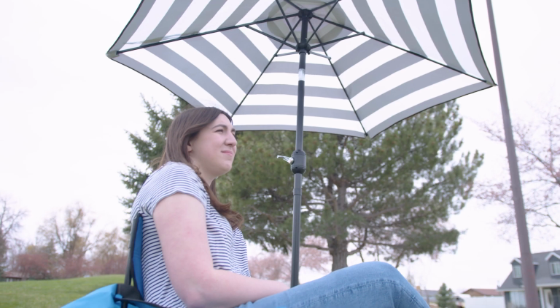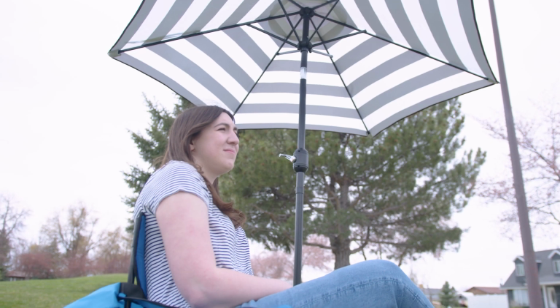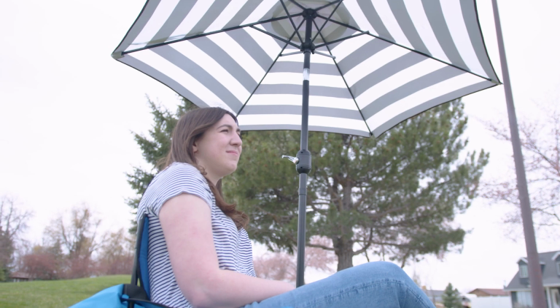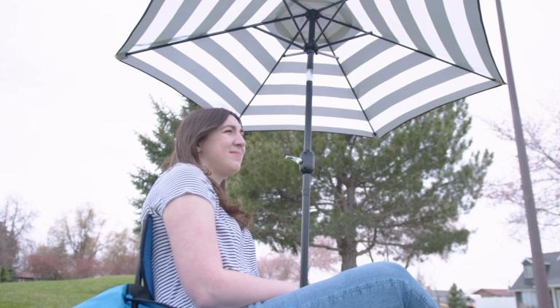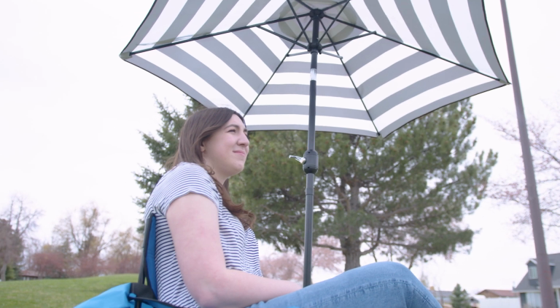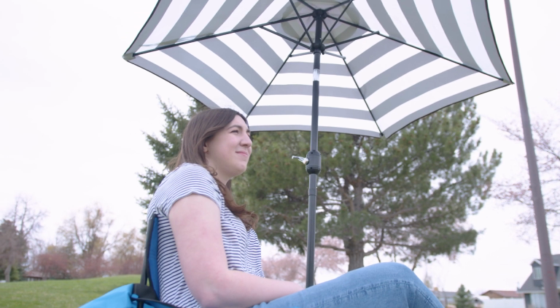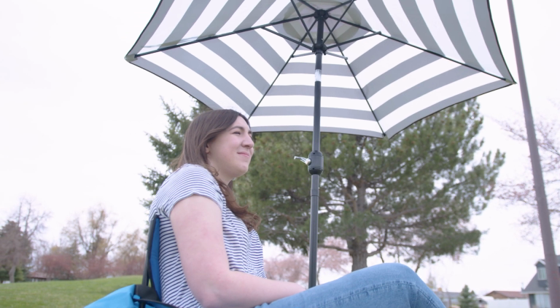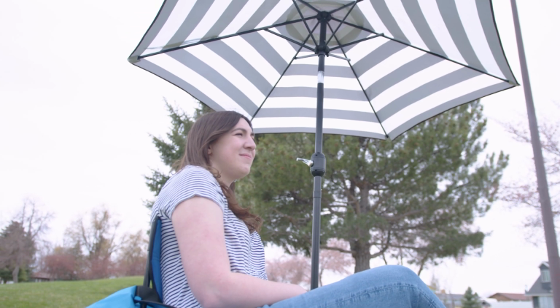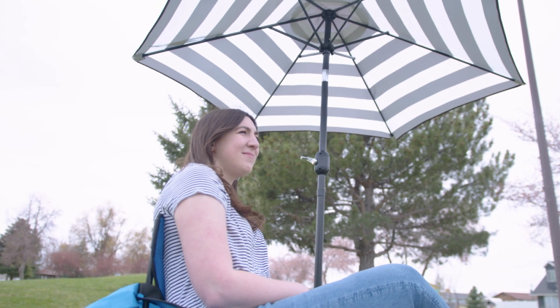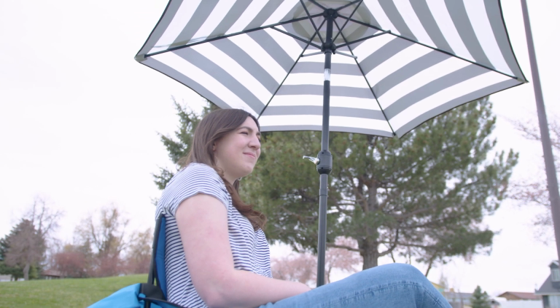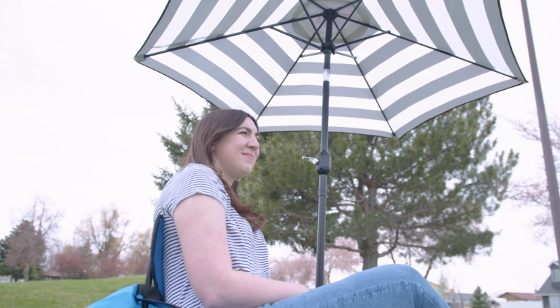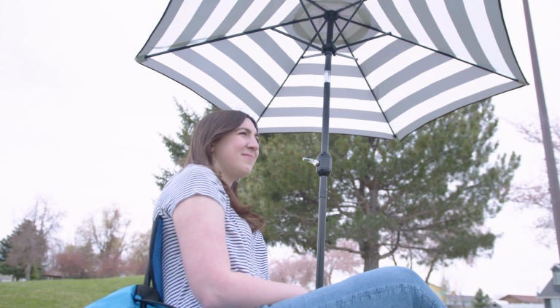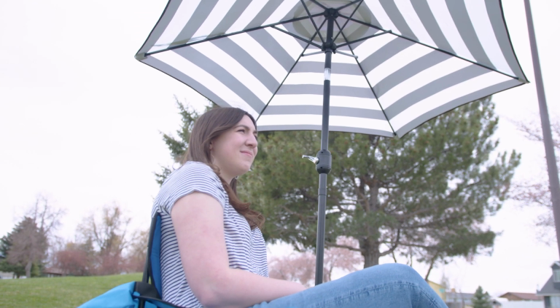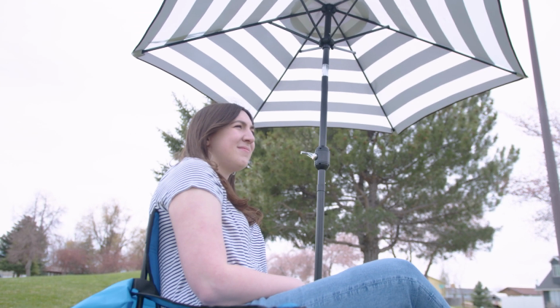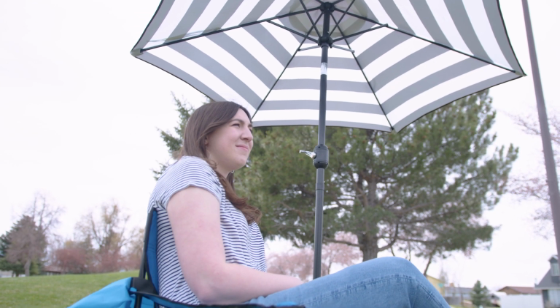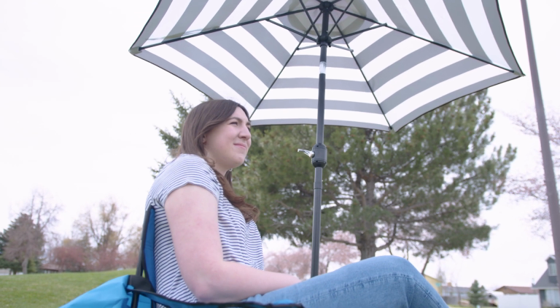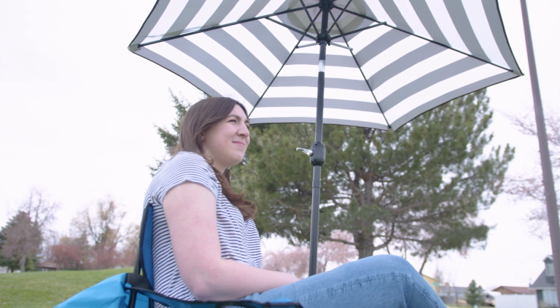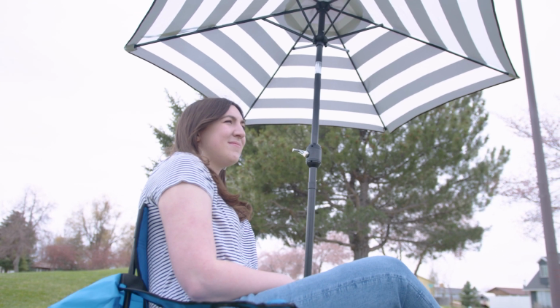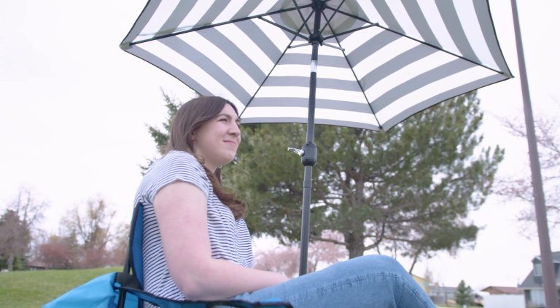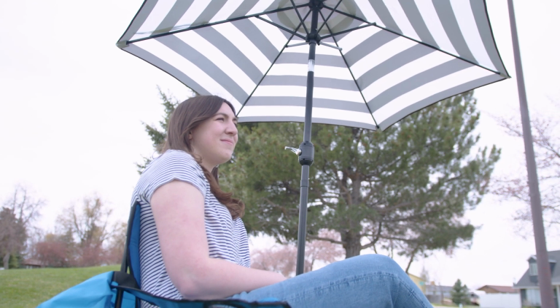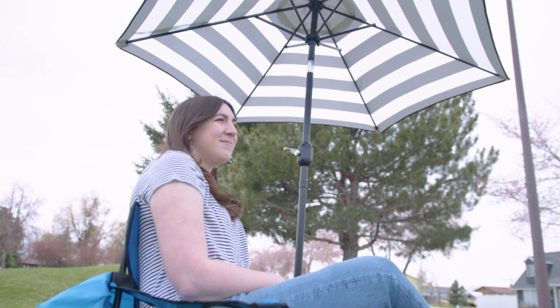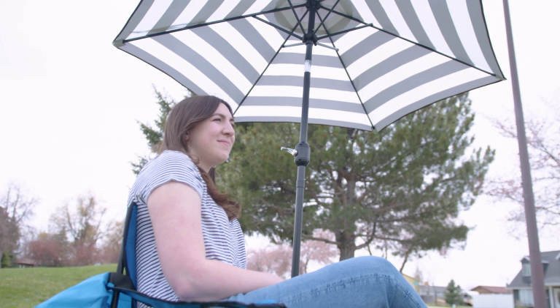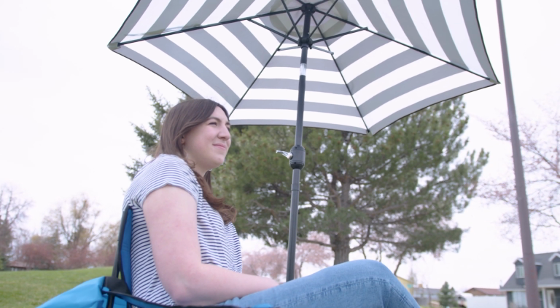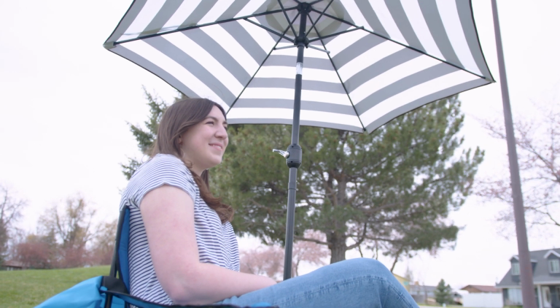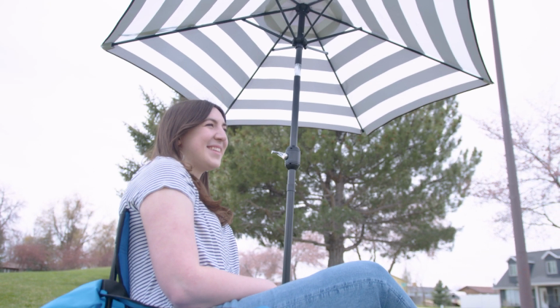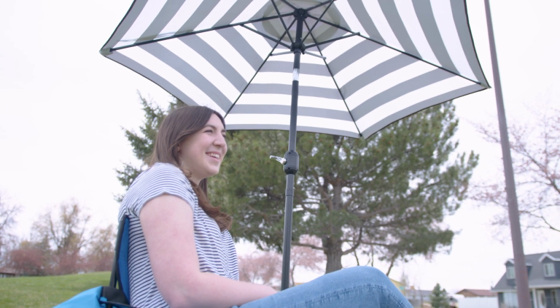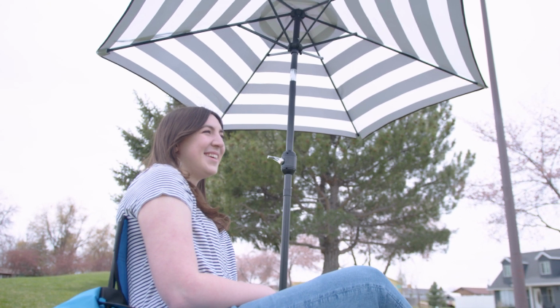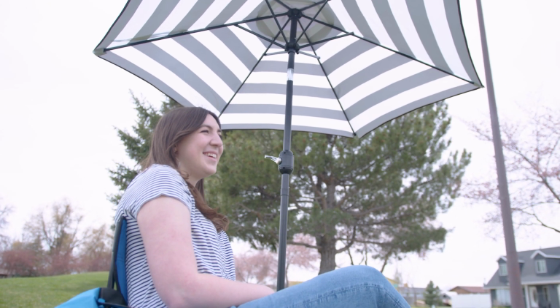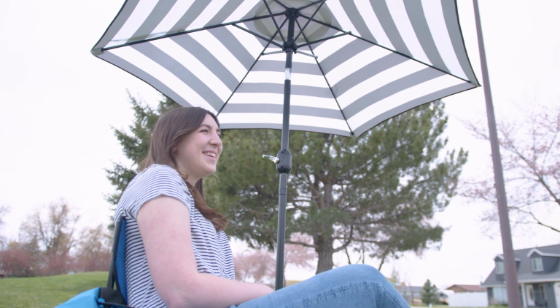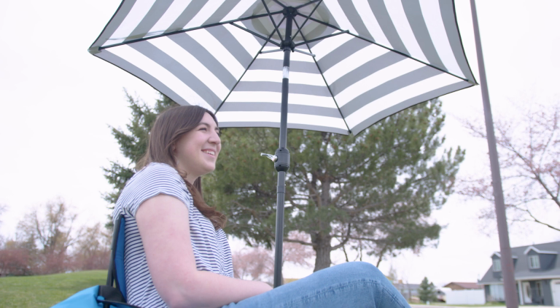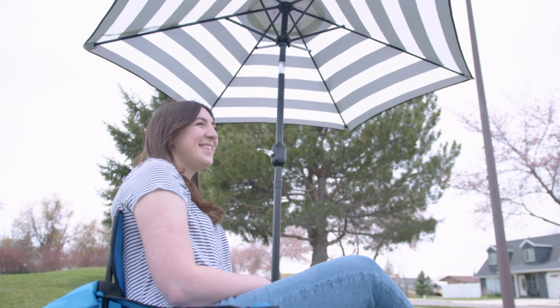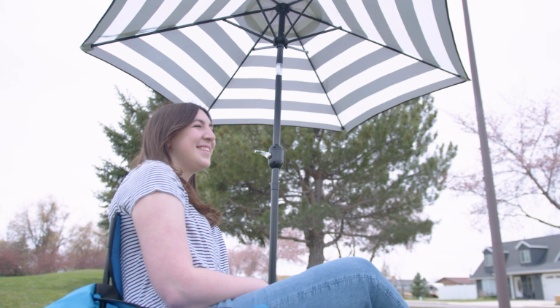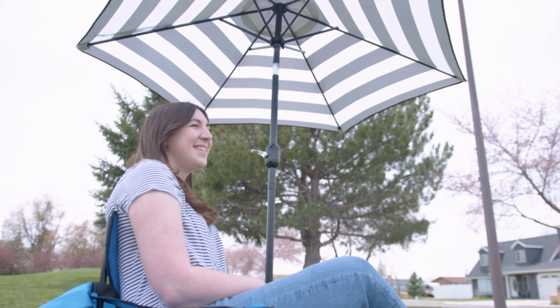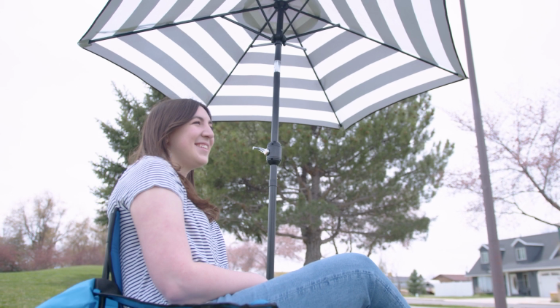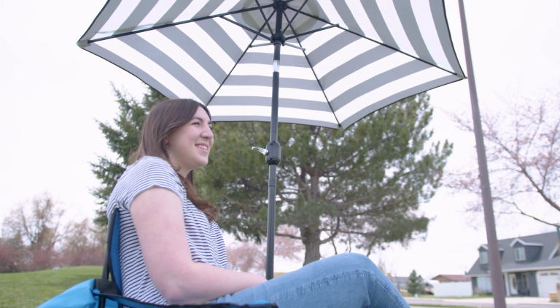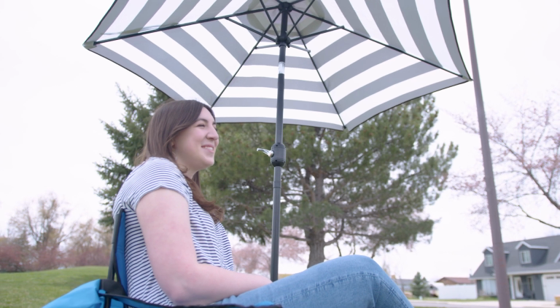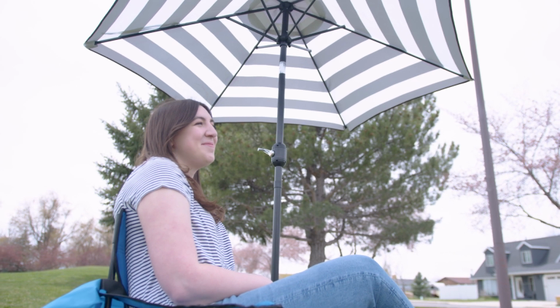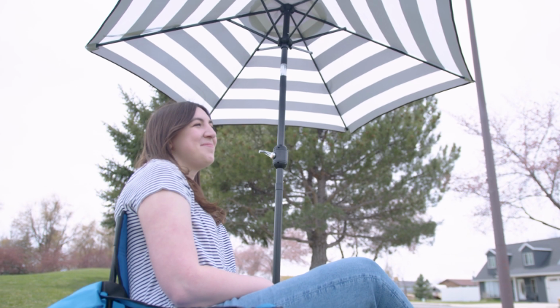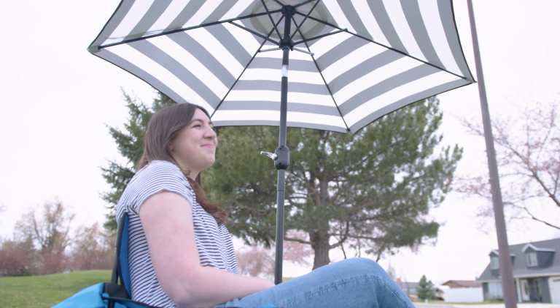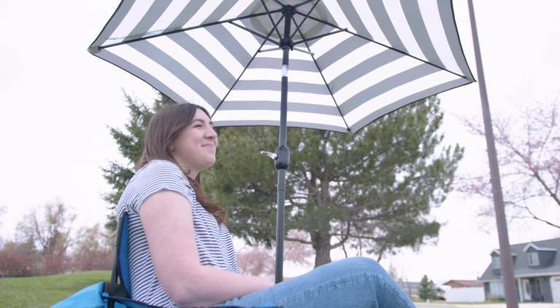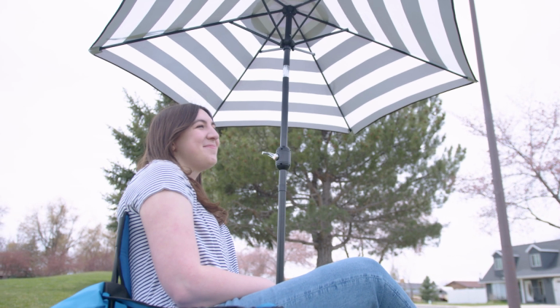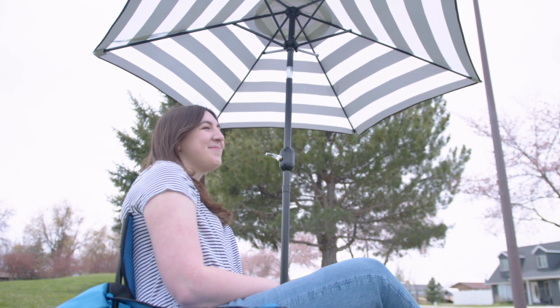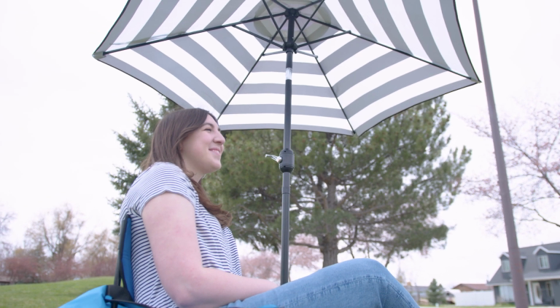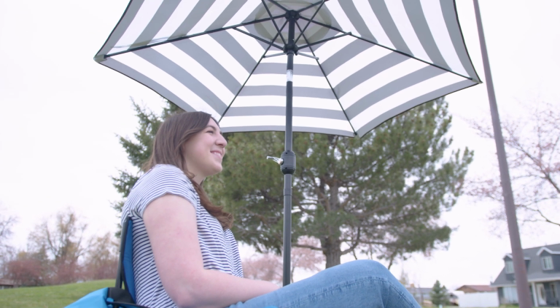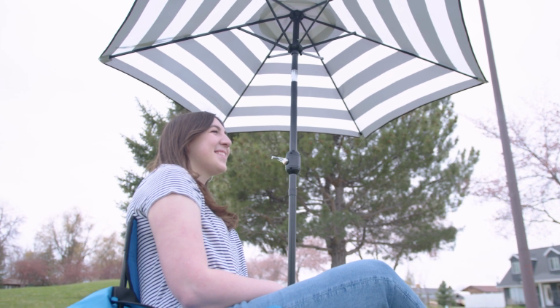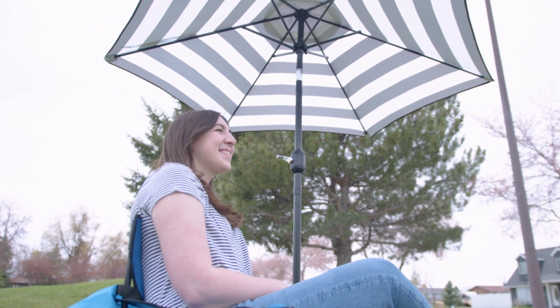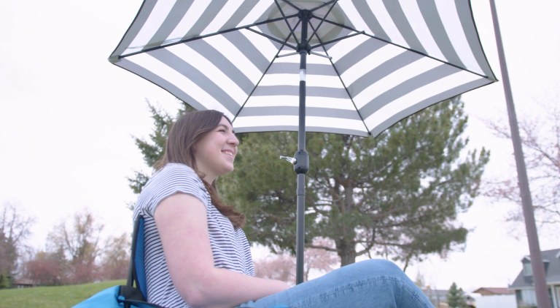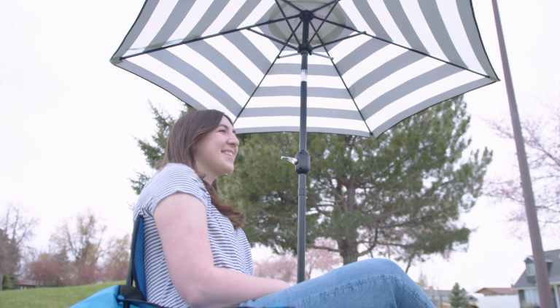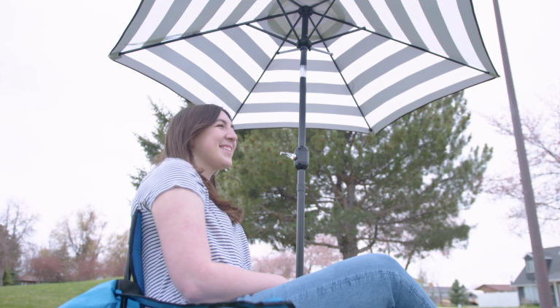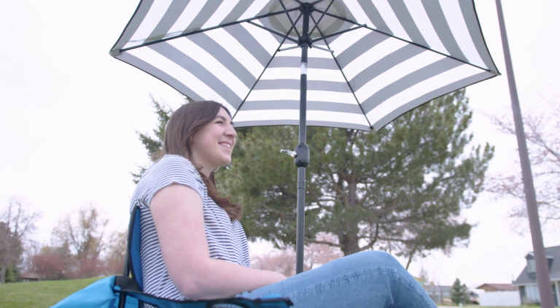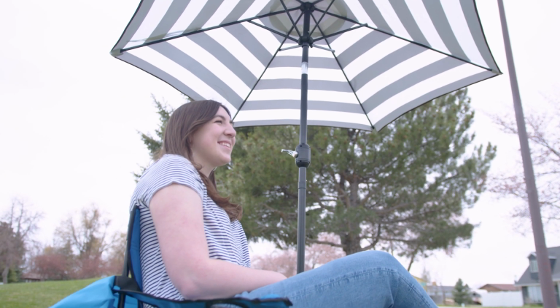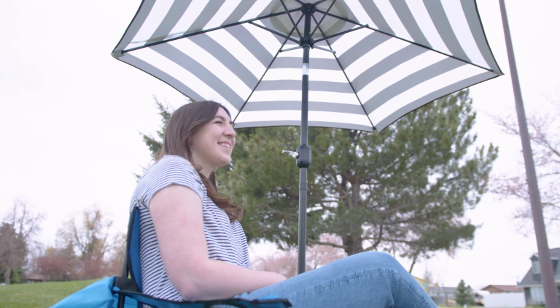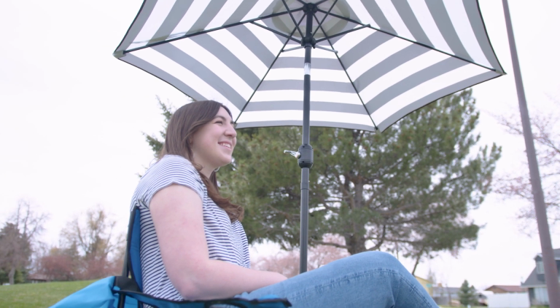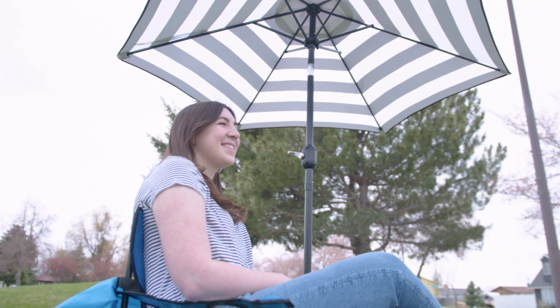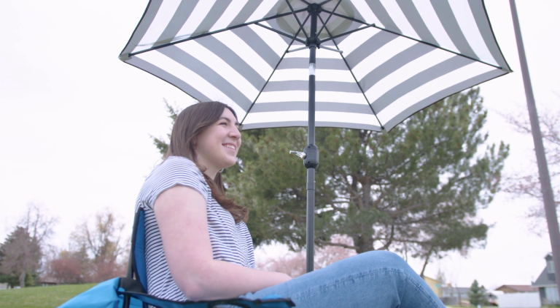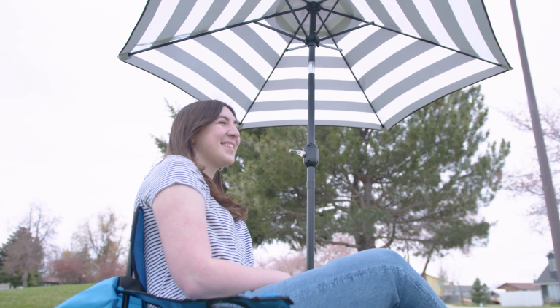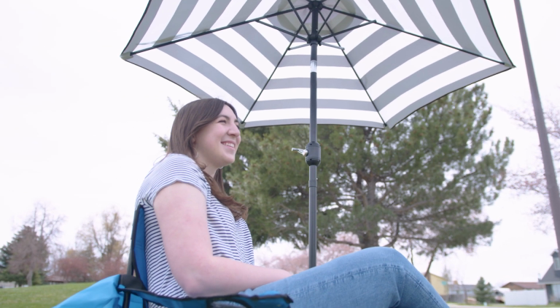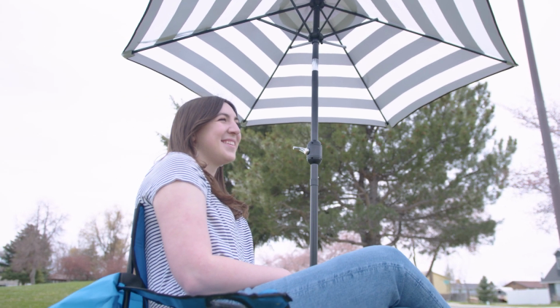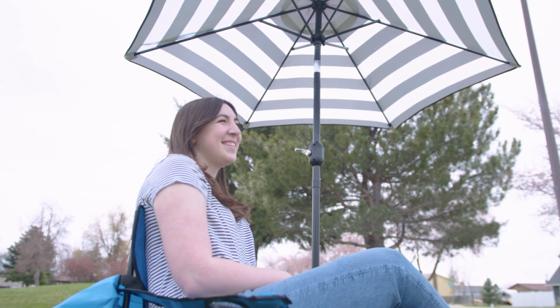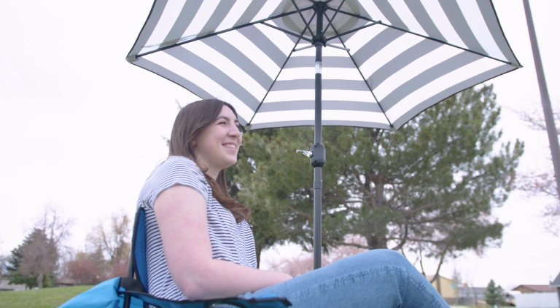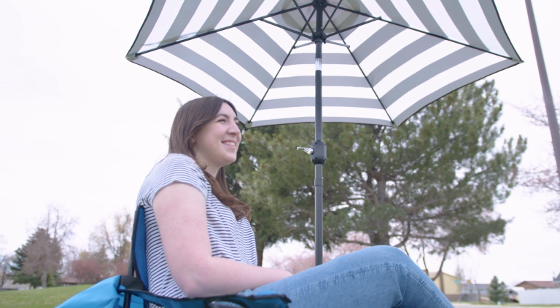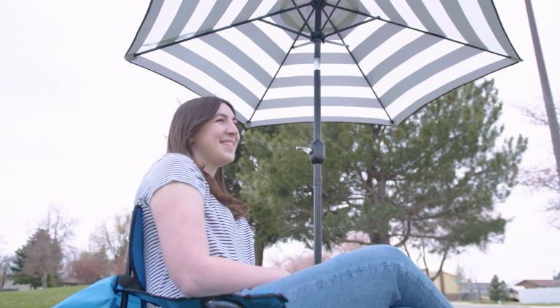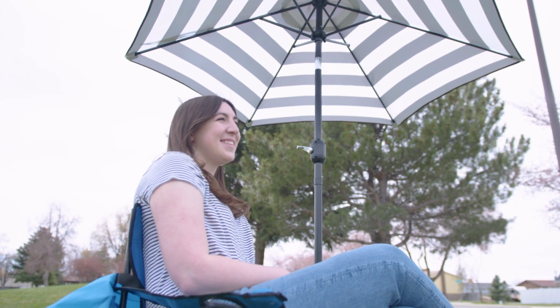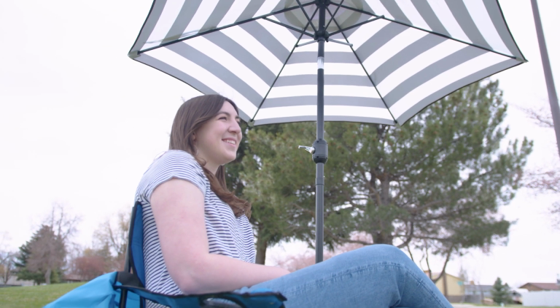However, on the cons side, this isn't going to be quite as high quality as other camp chairs and it might not last you quite as long.